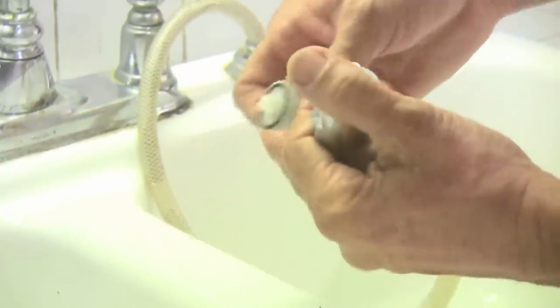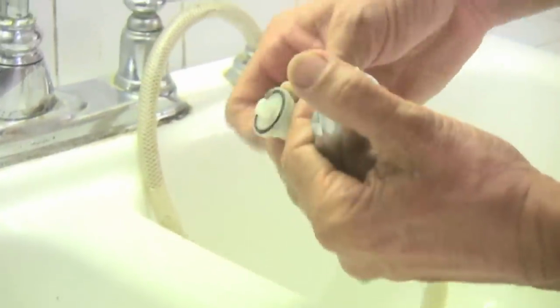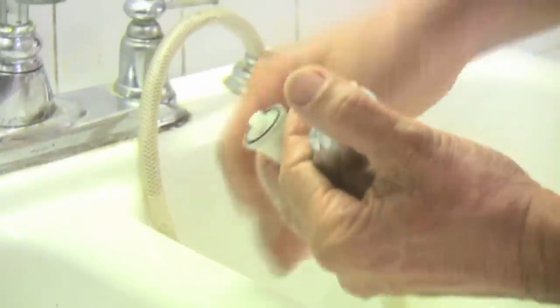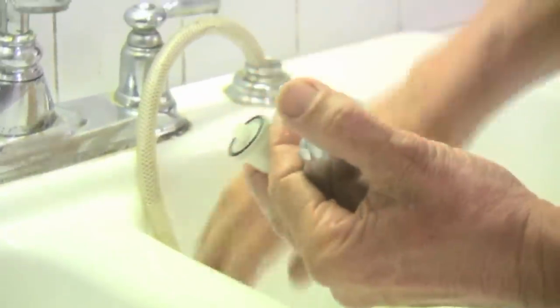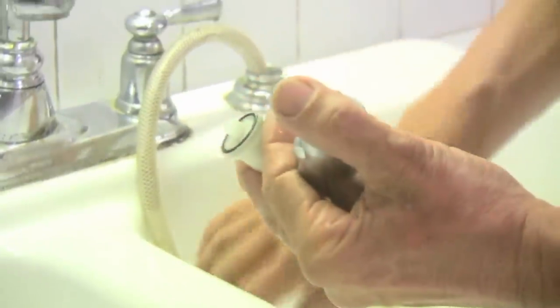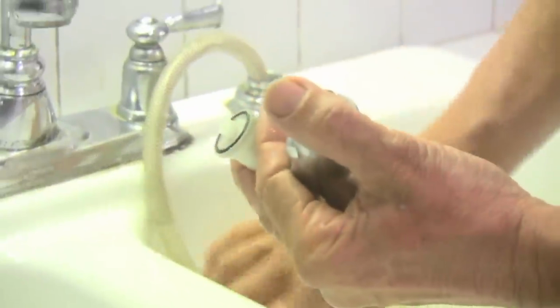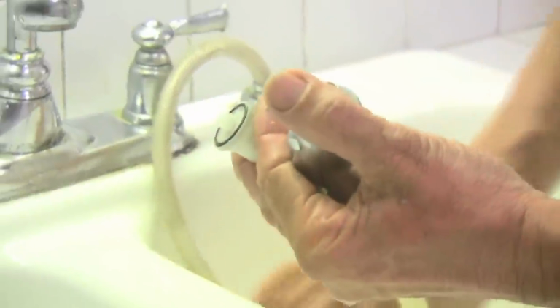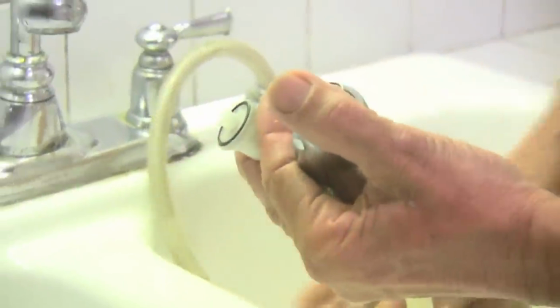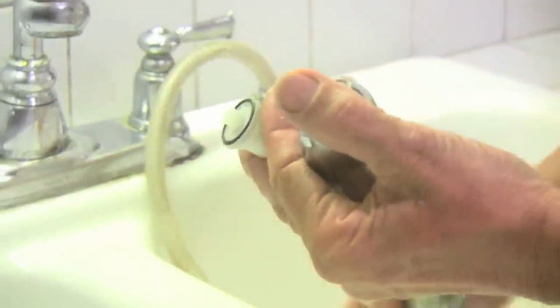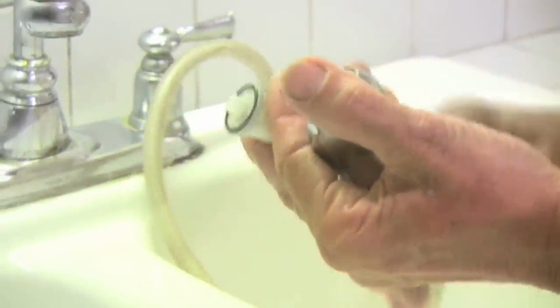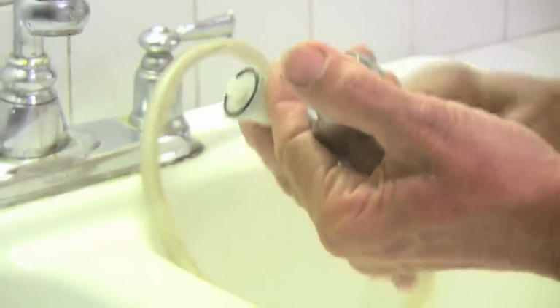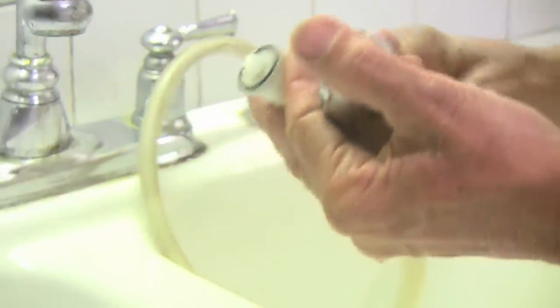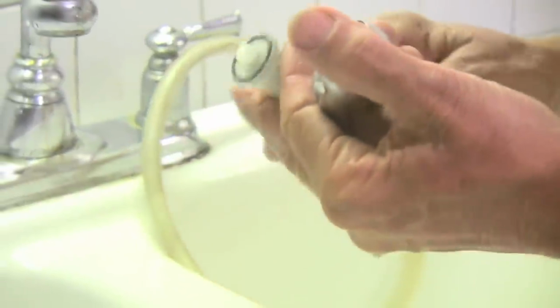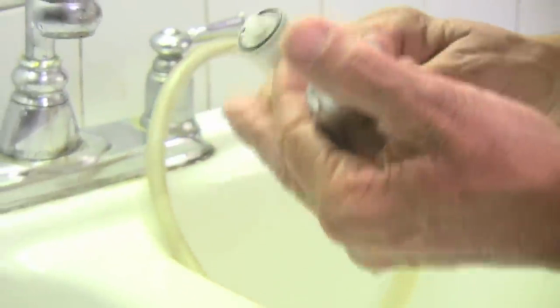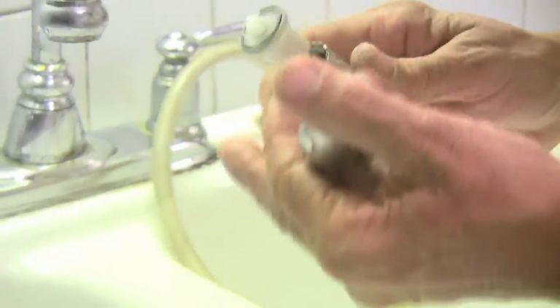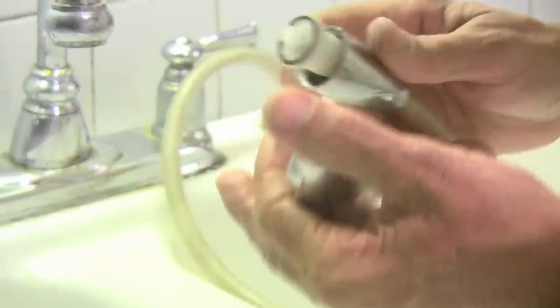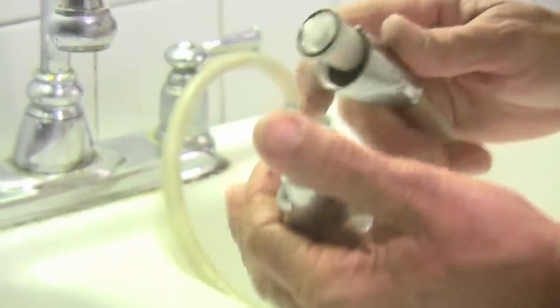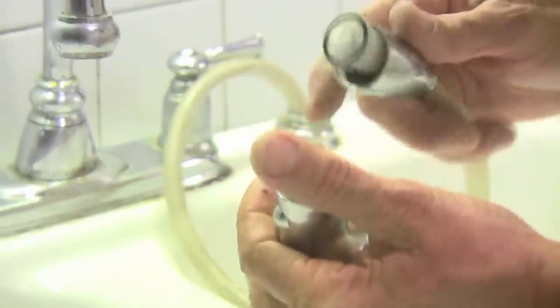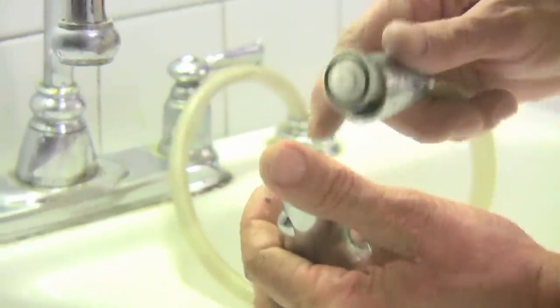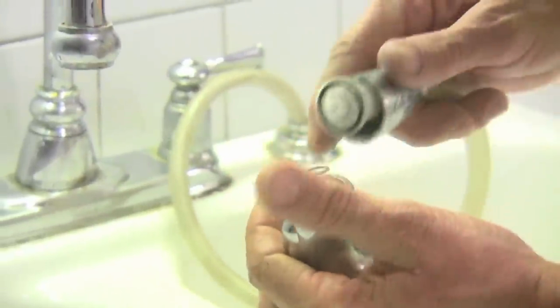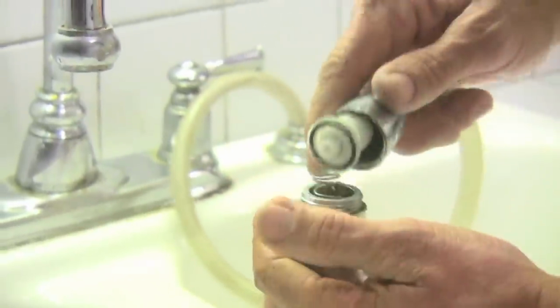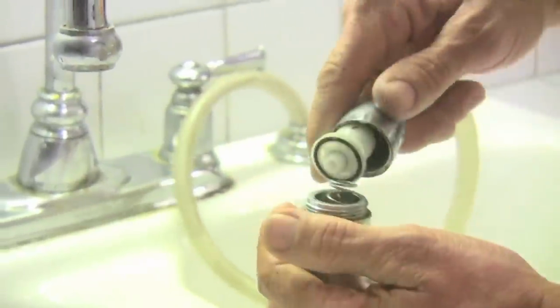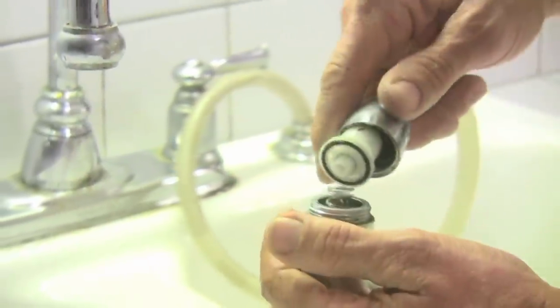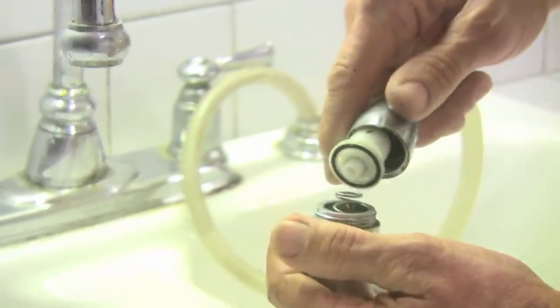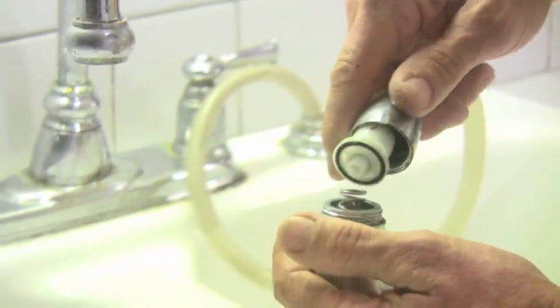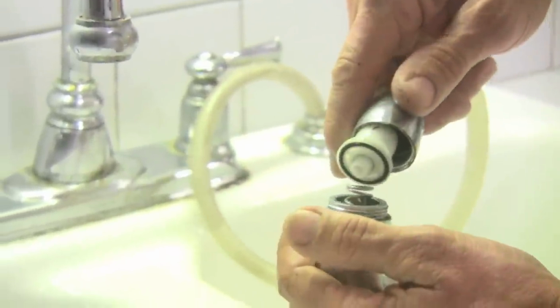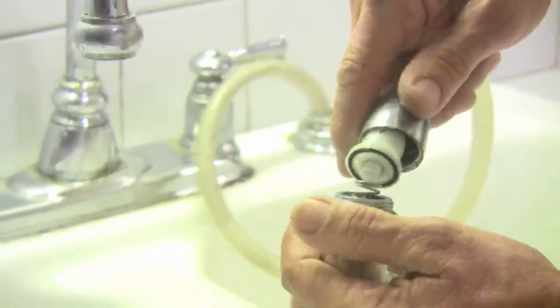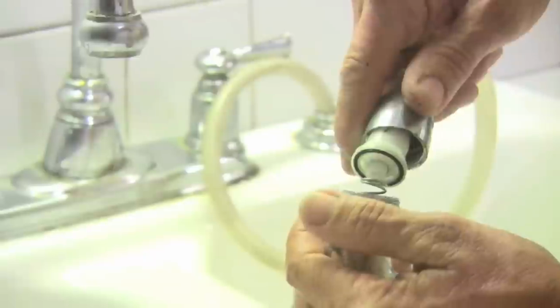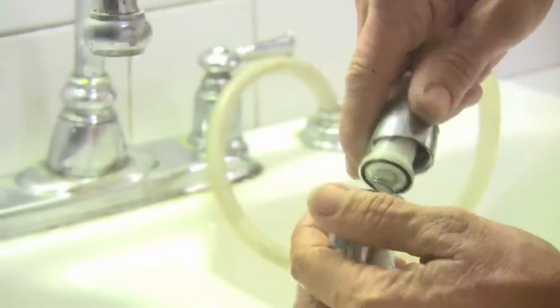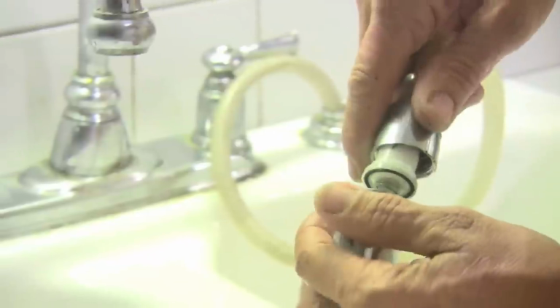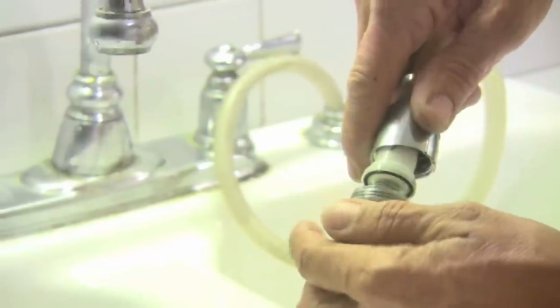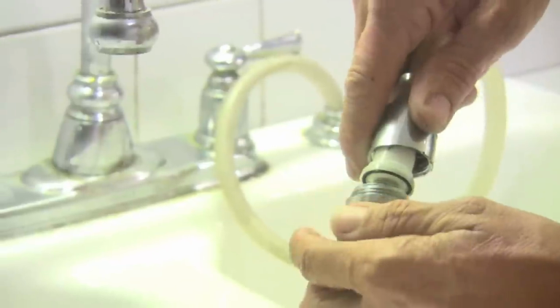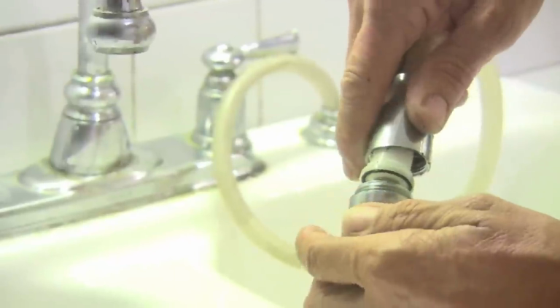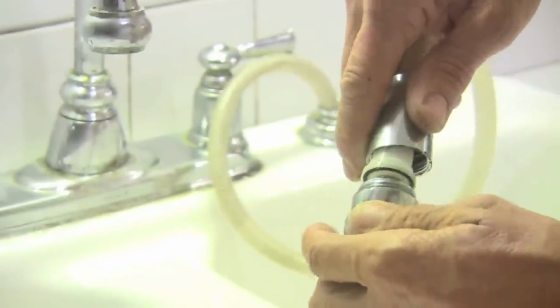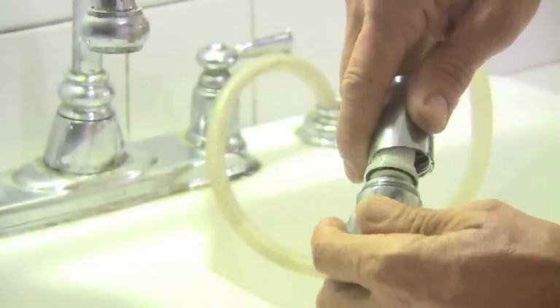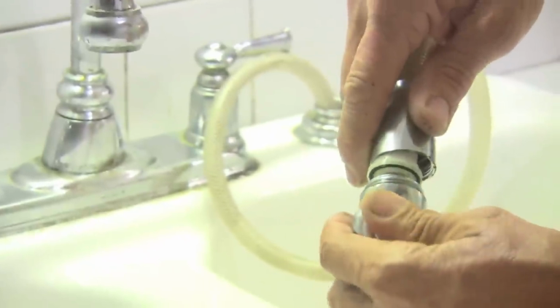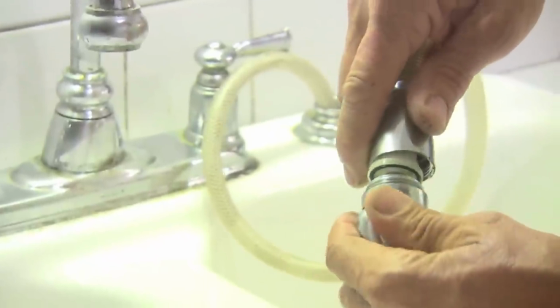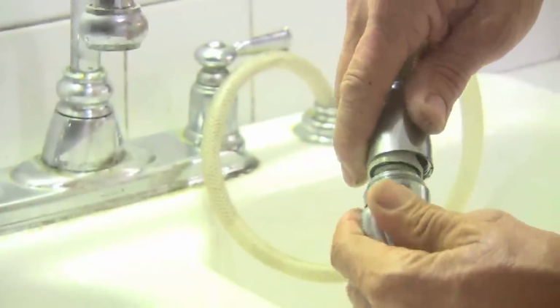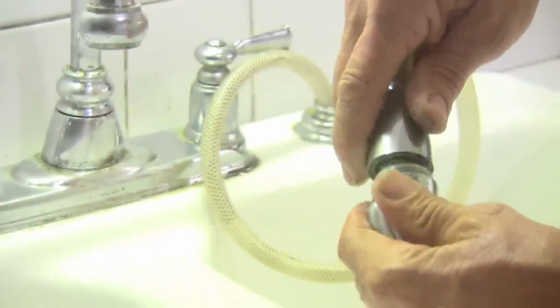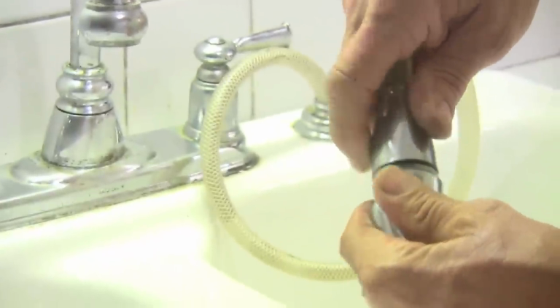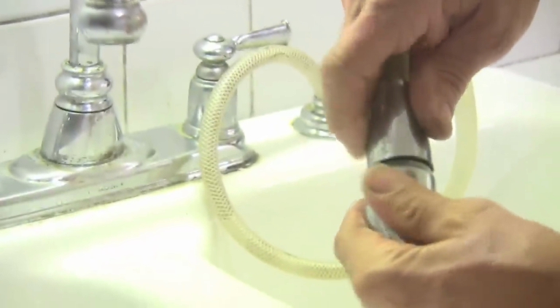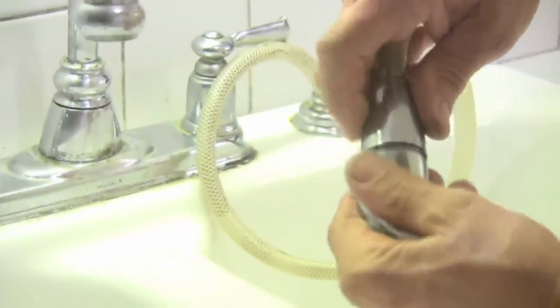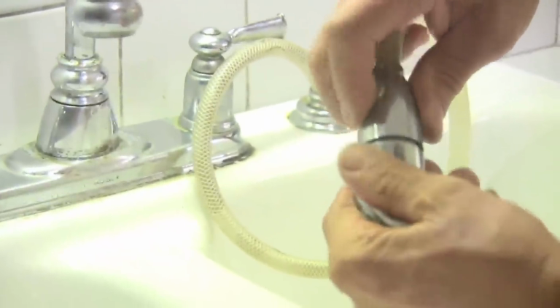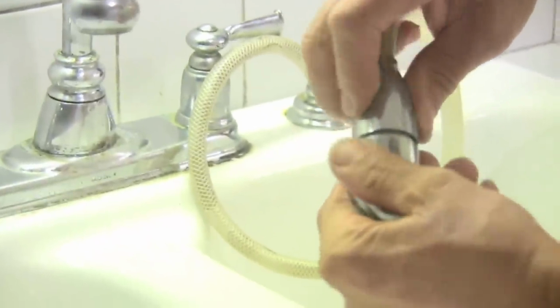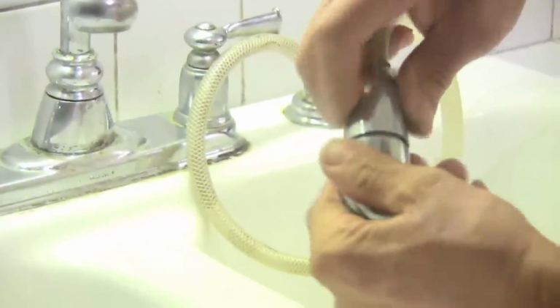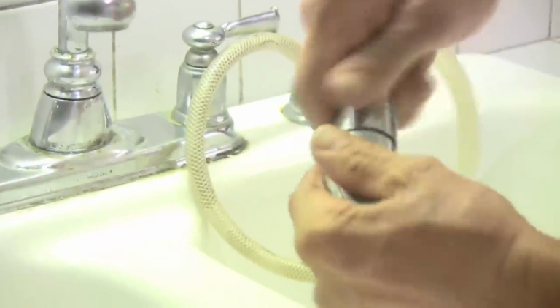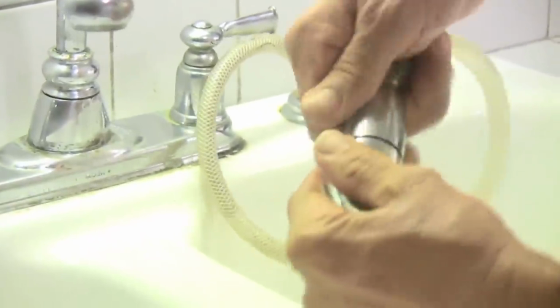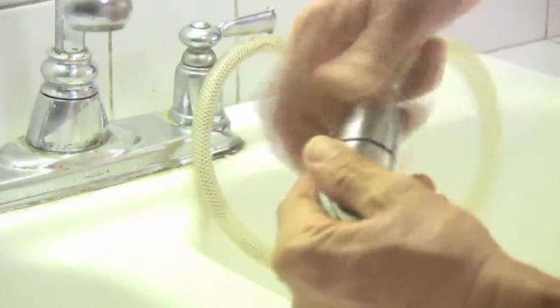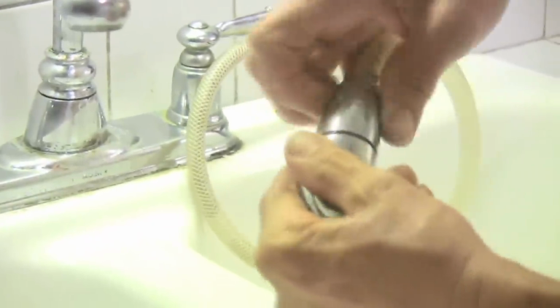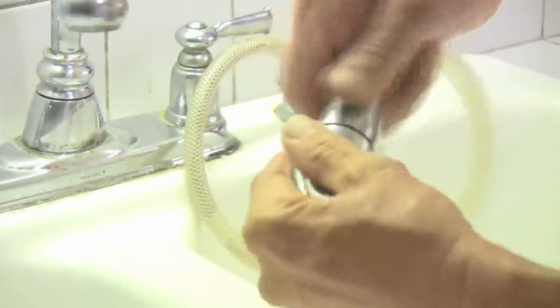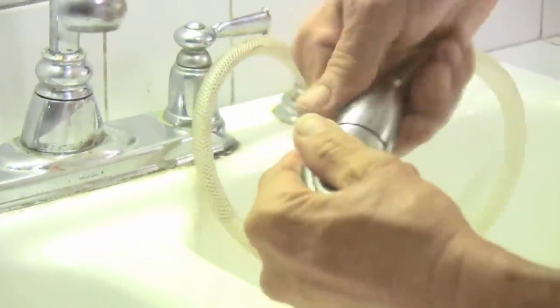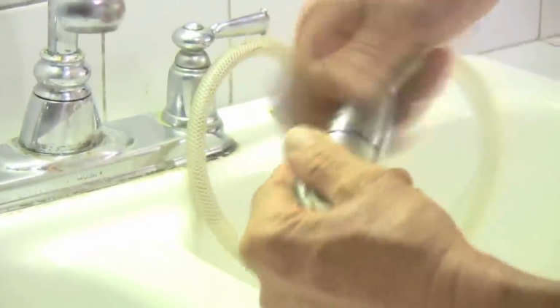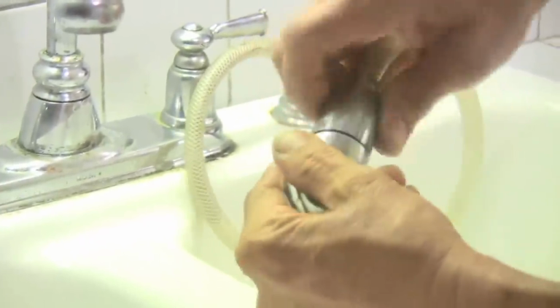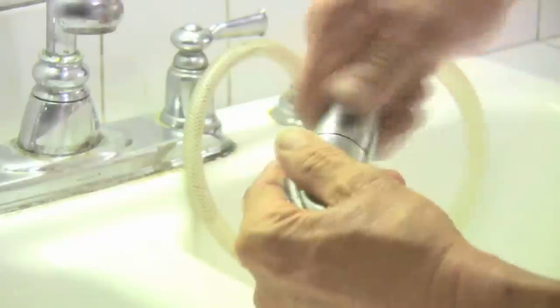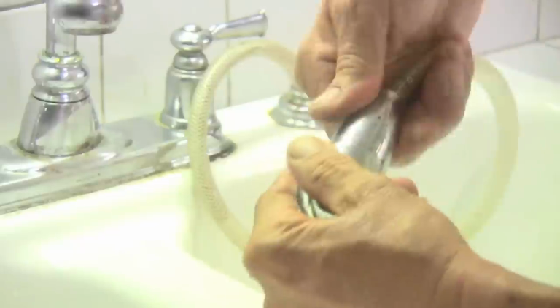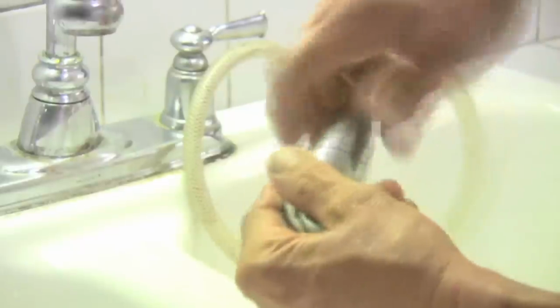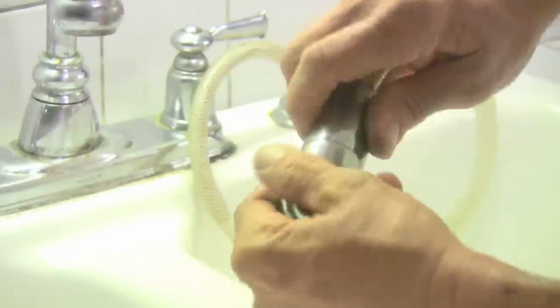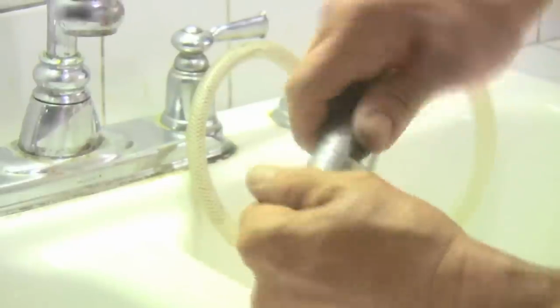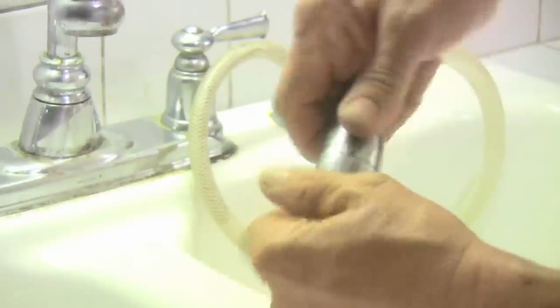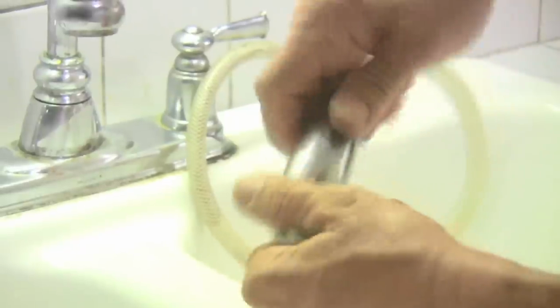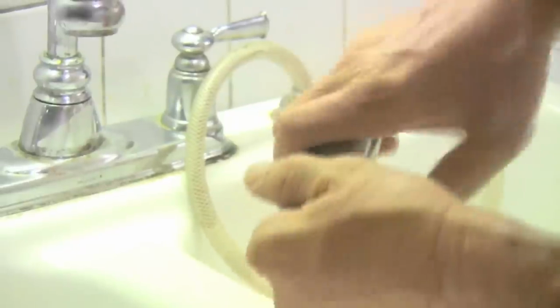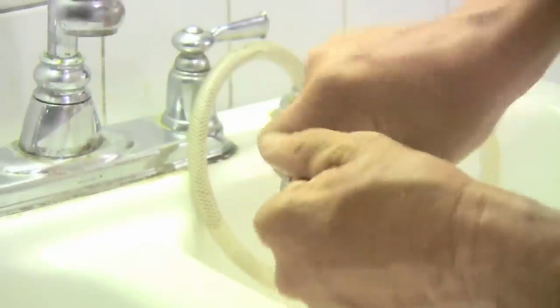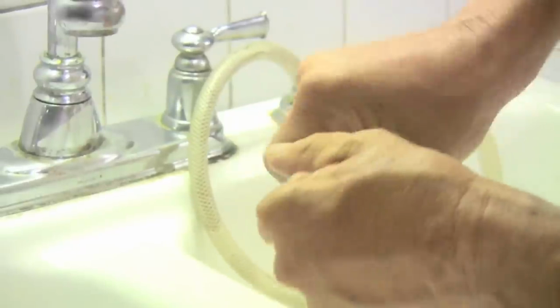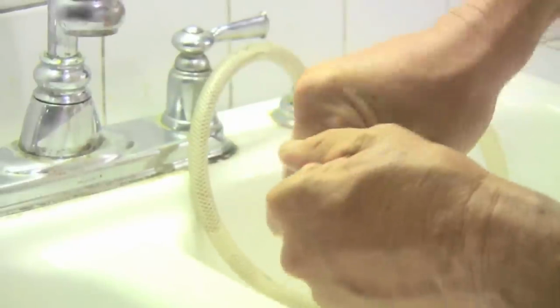Now we'll put it back together. Put that spring back in. Tighten up the little hose fitting here.